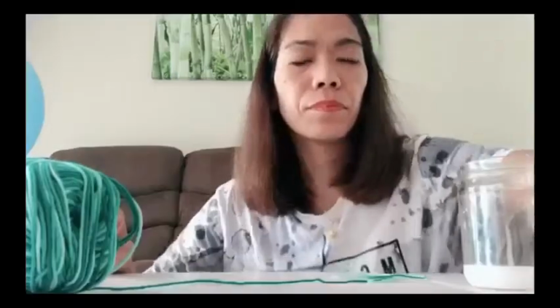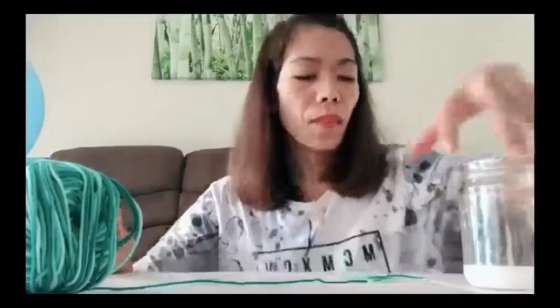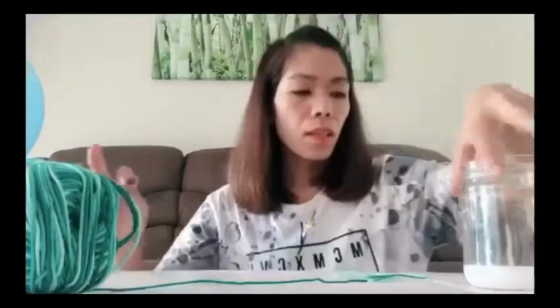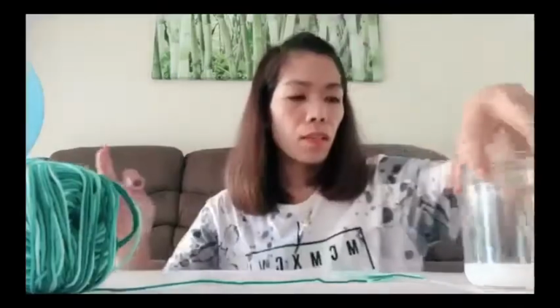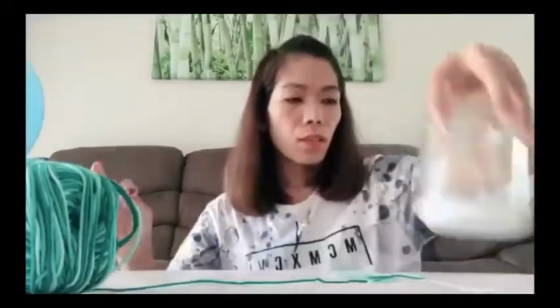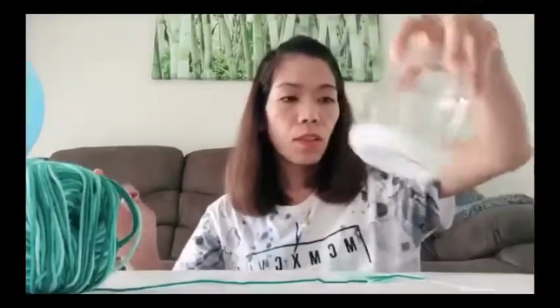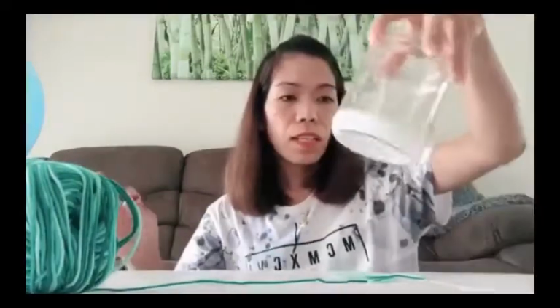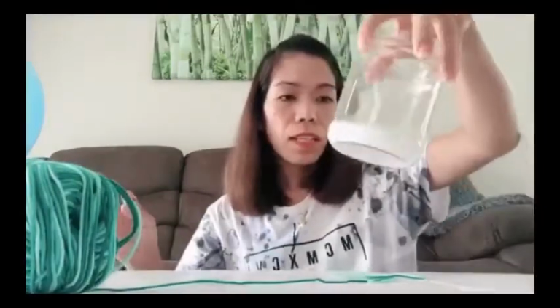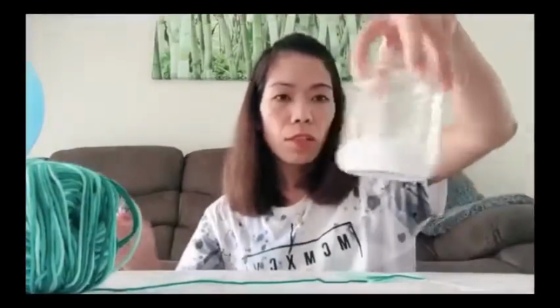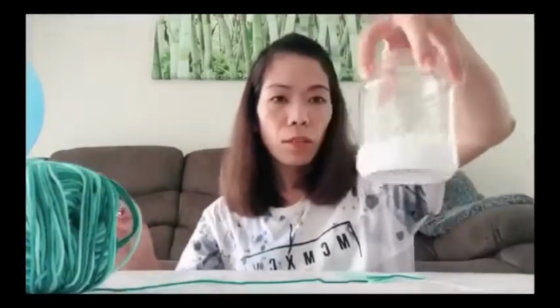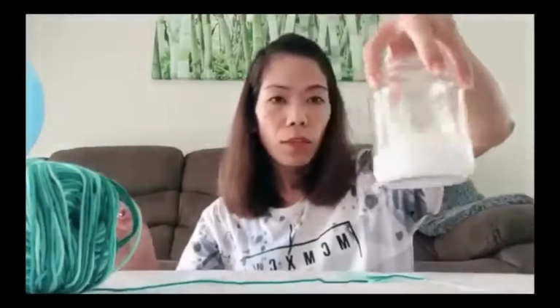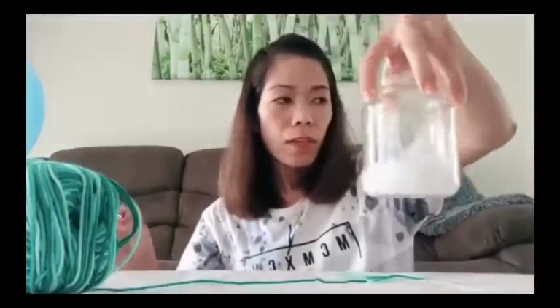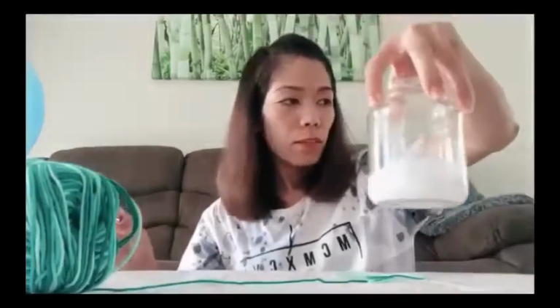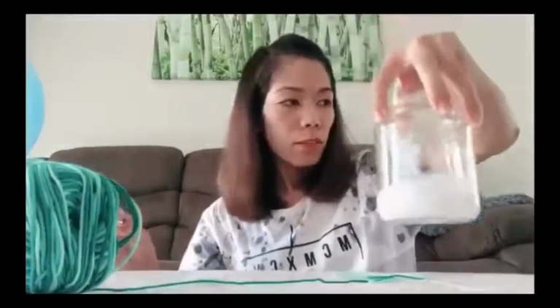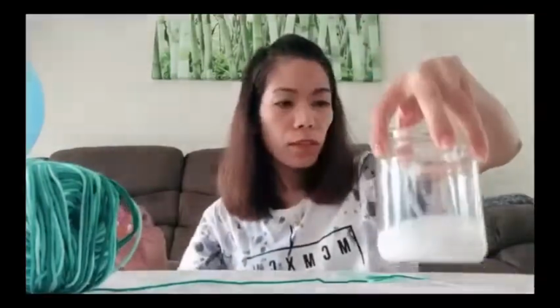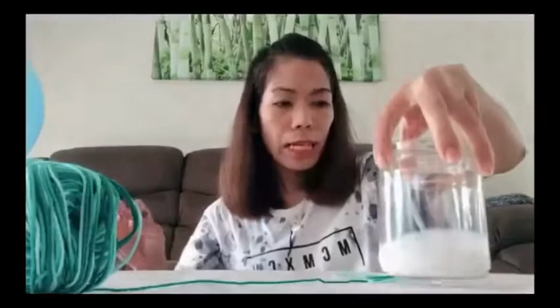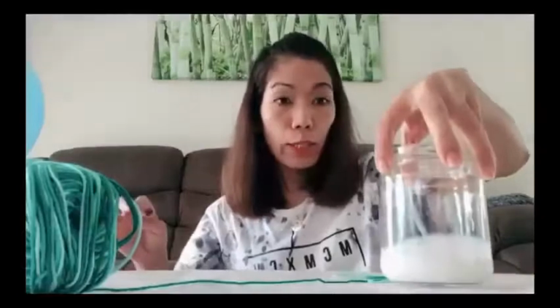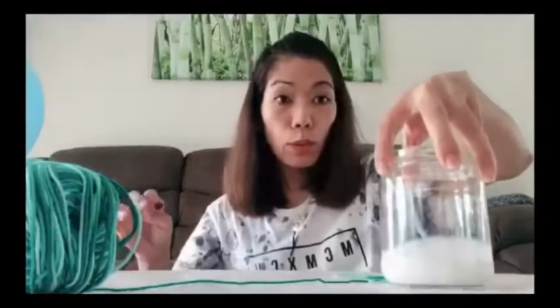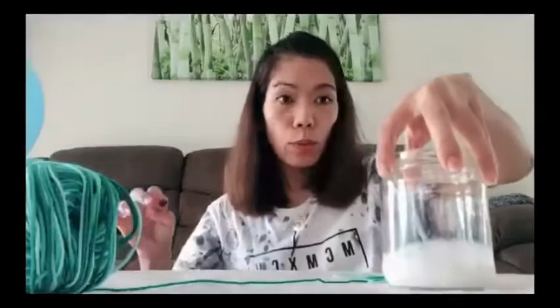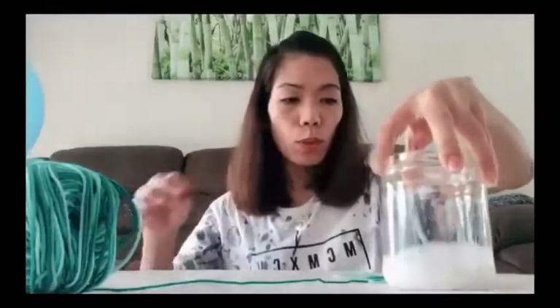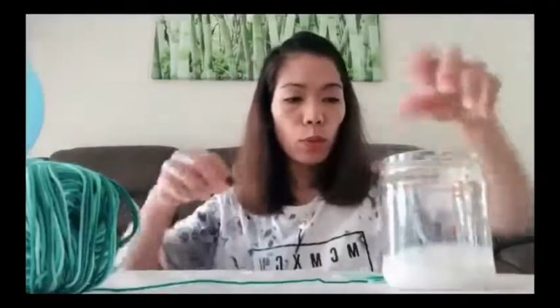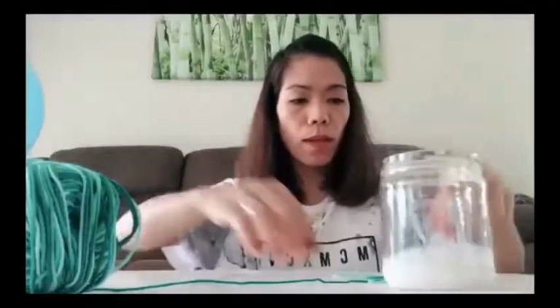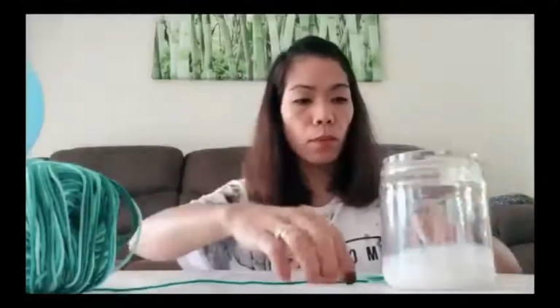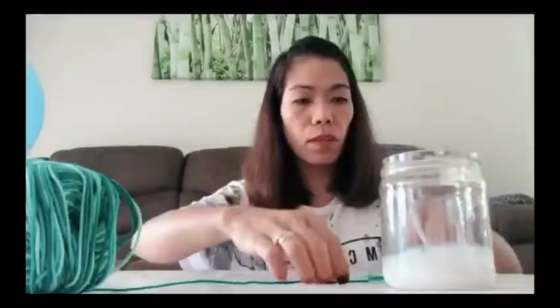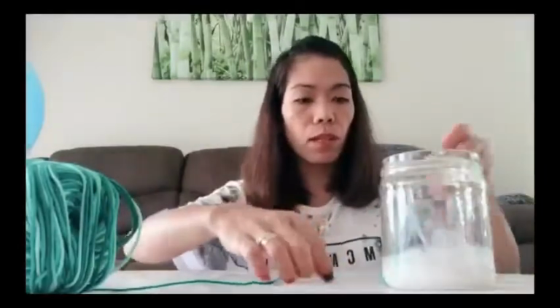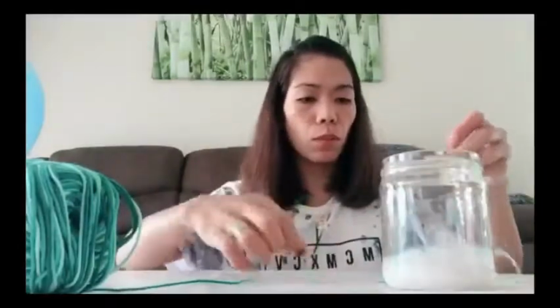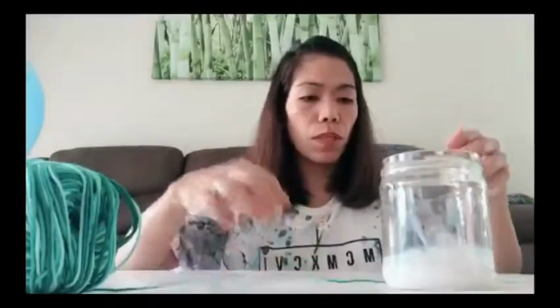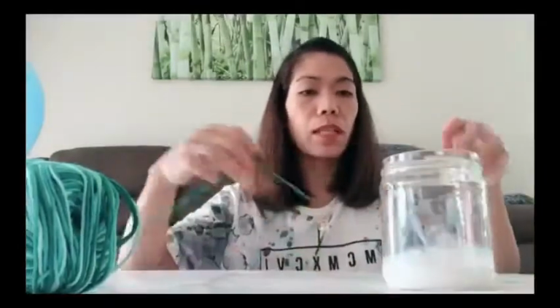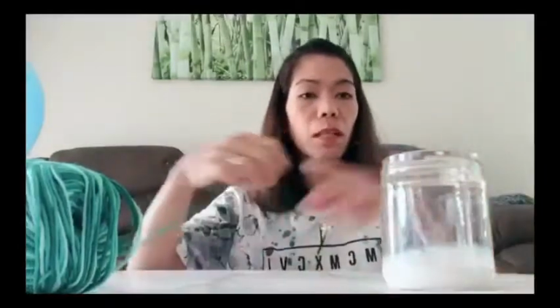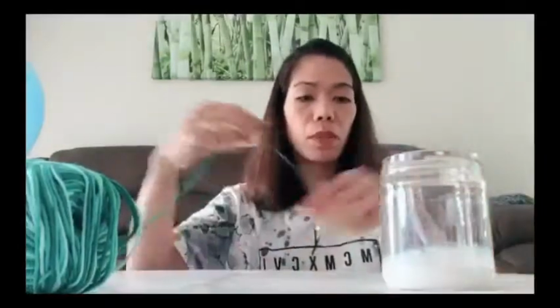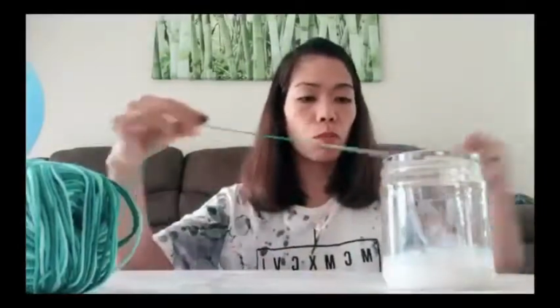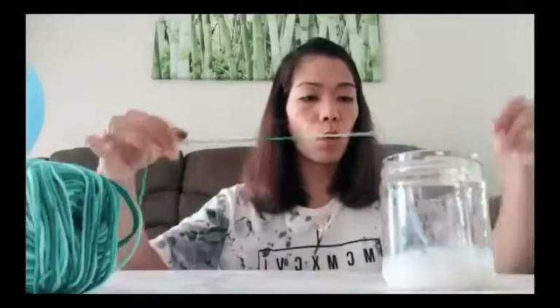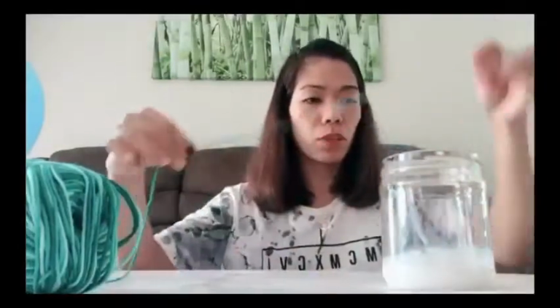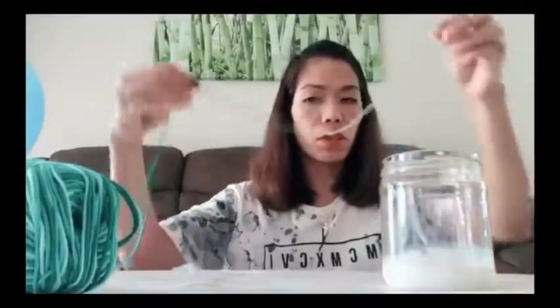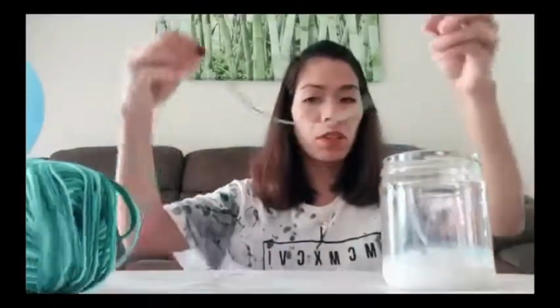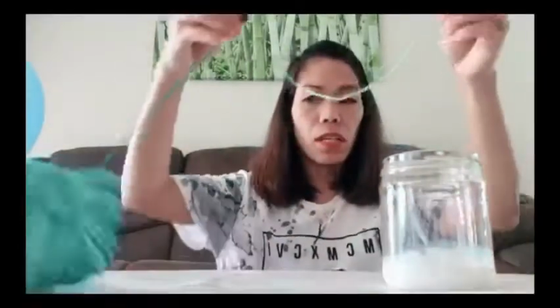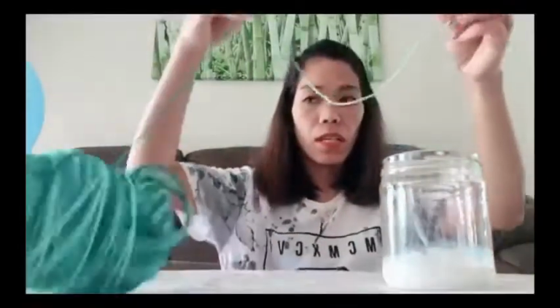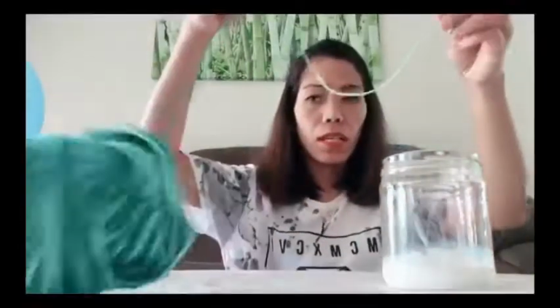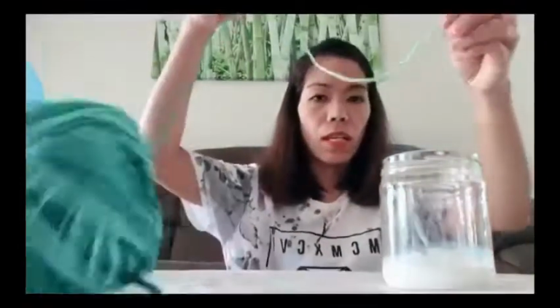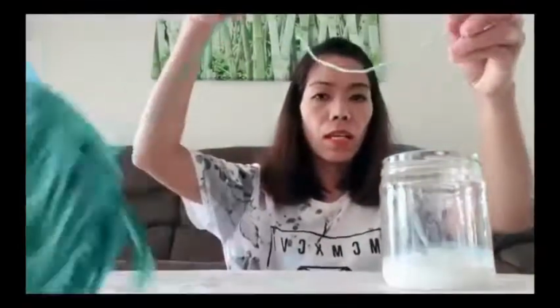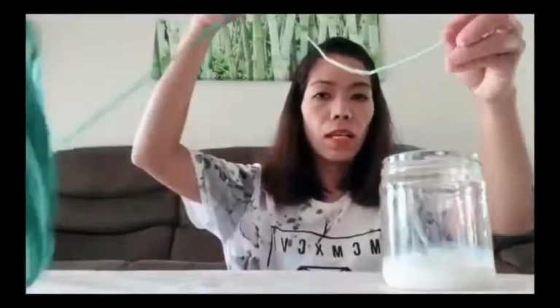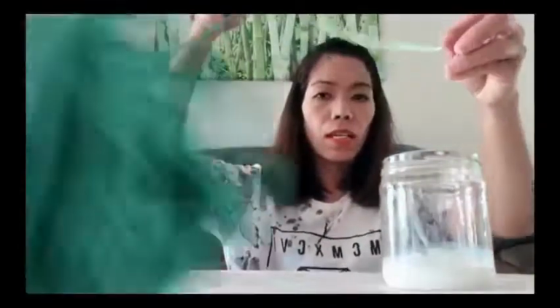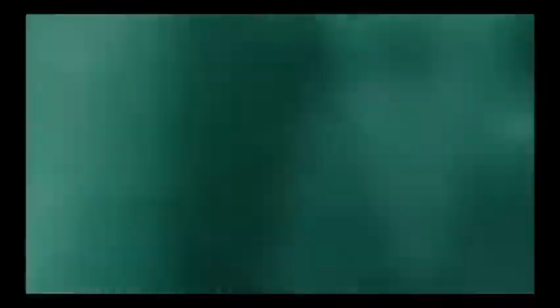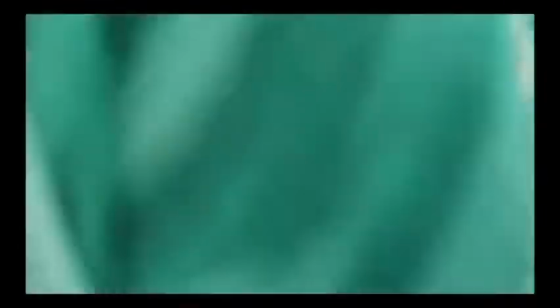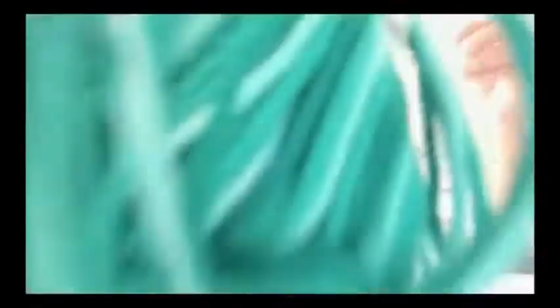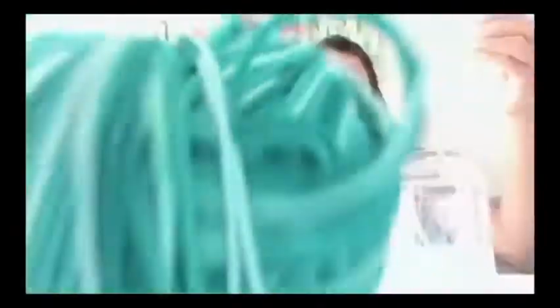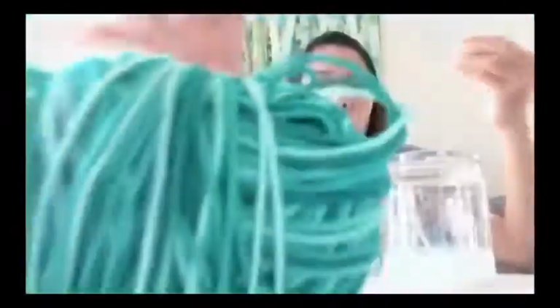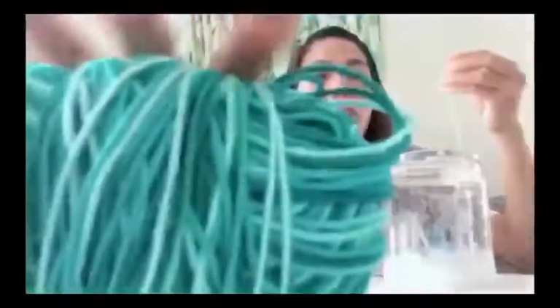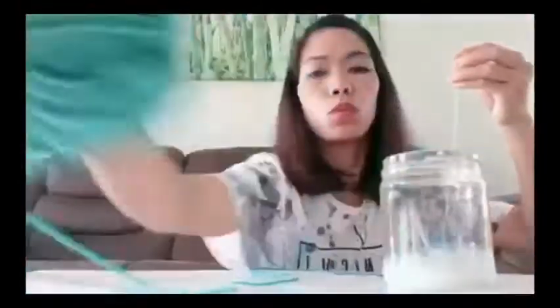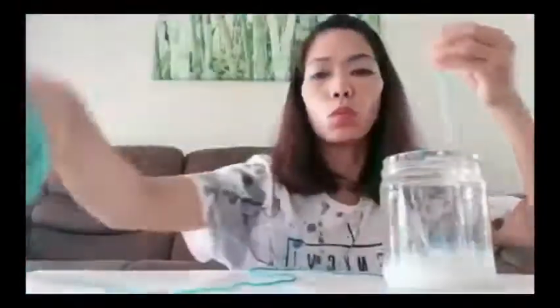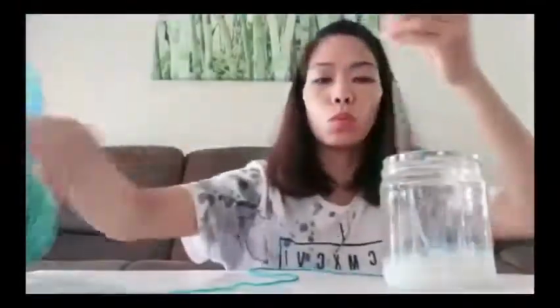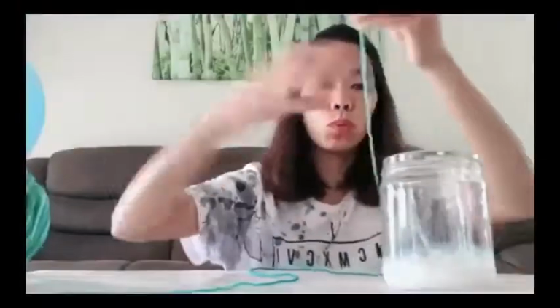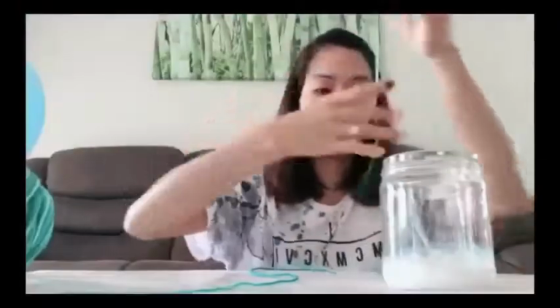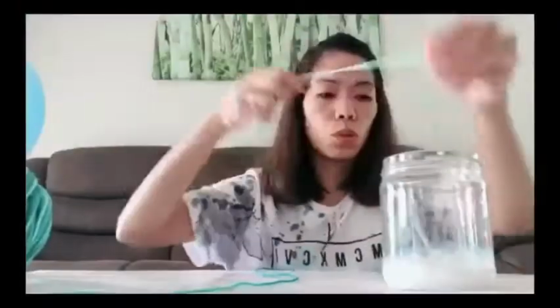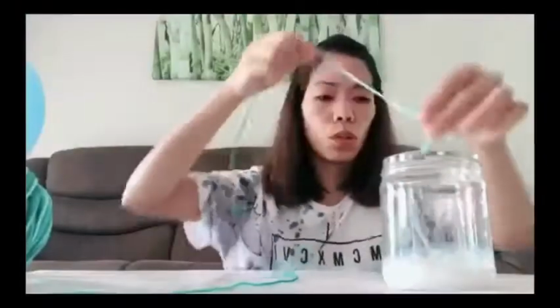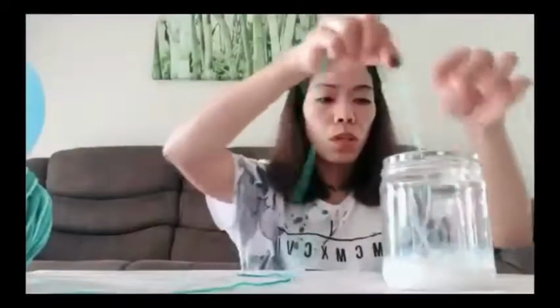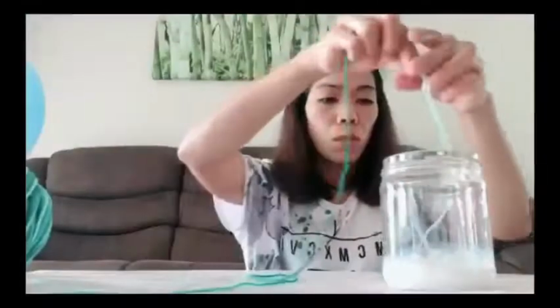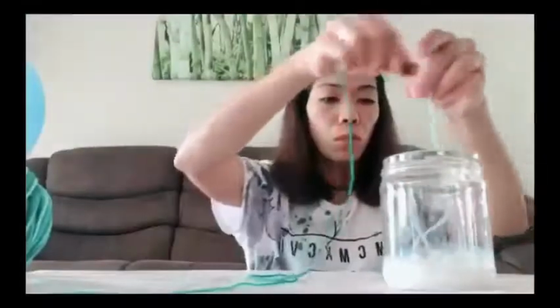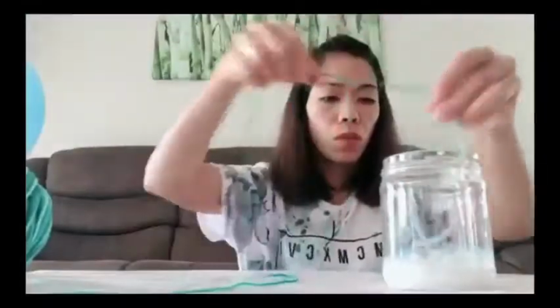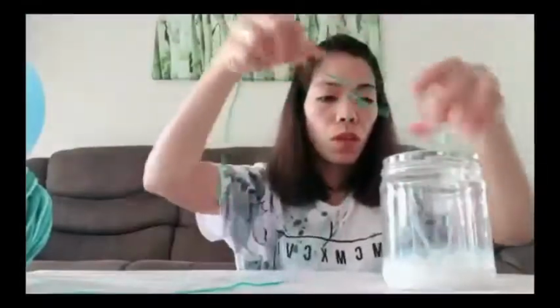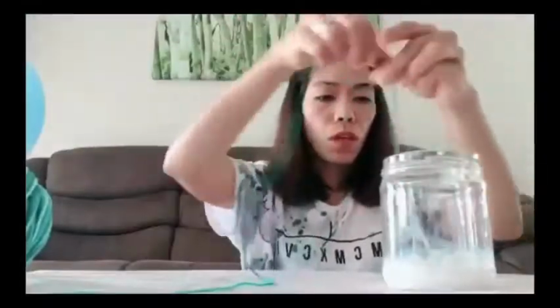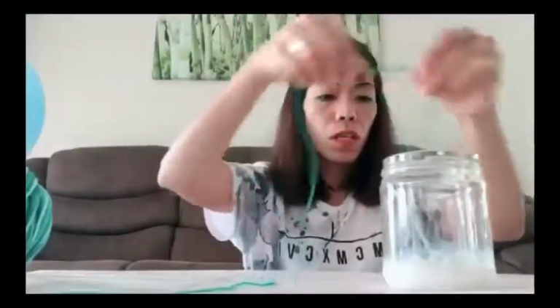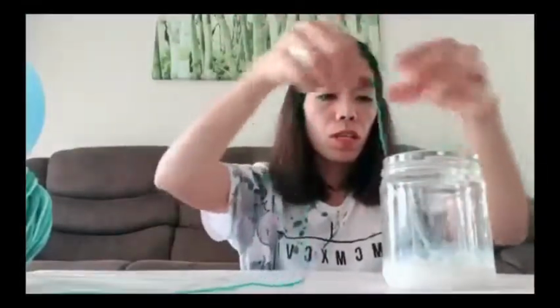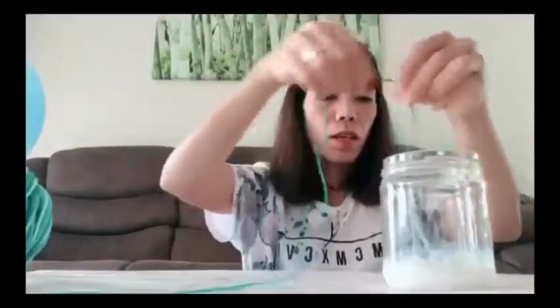So I put the glue in a little bit of water. Then I have to put the yarn inside.